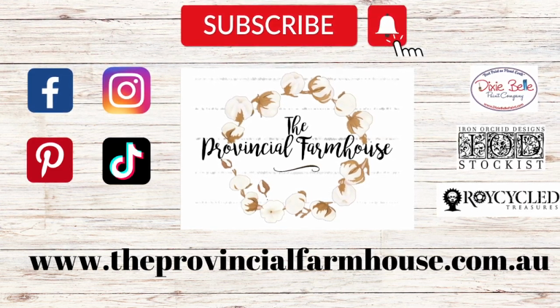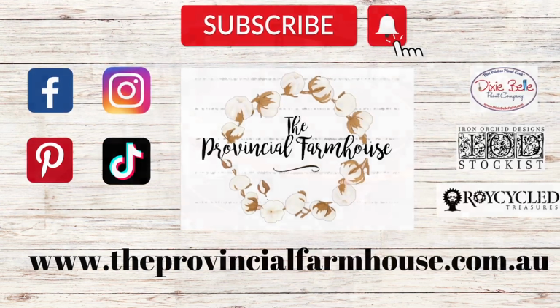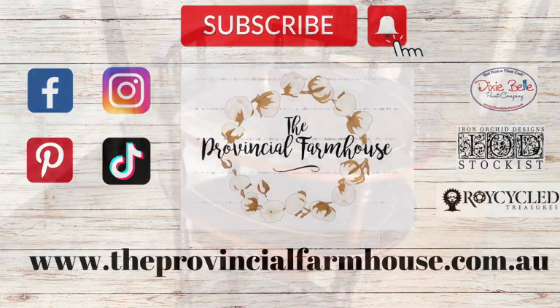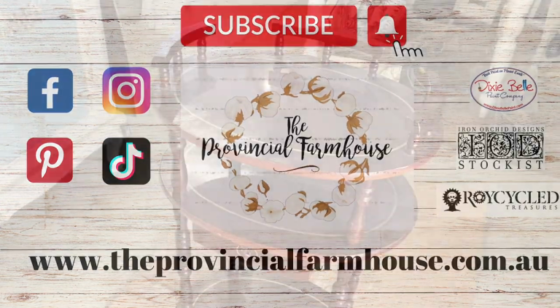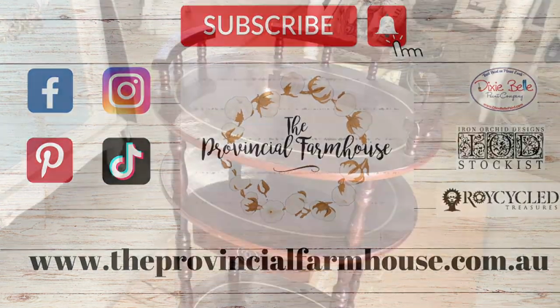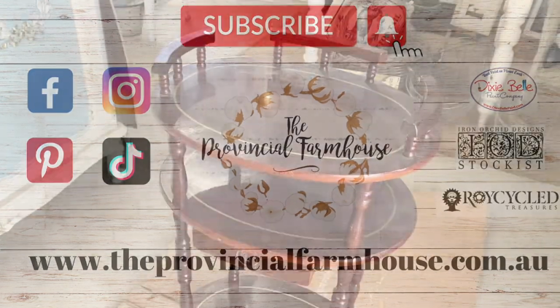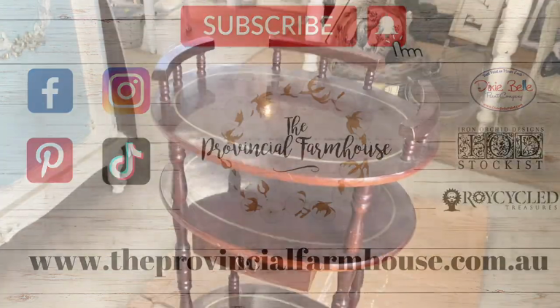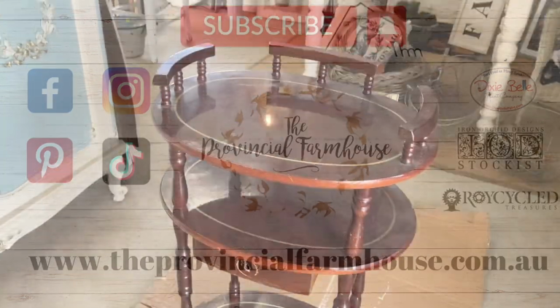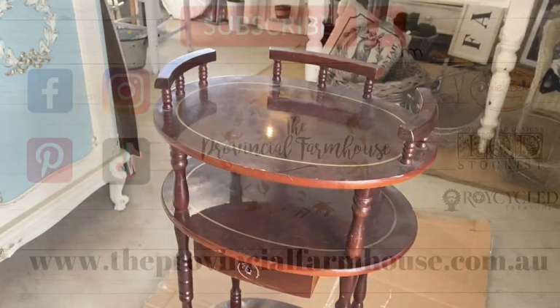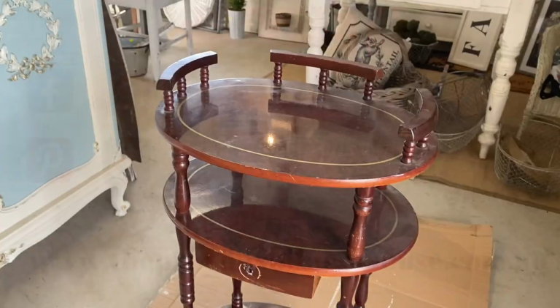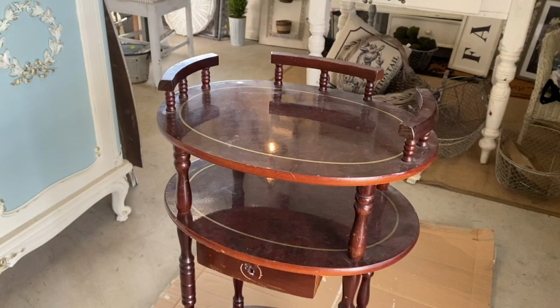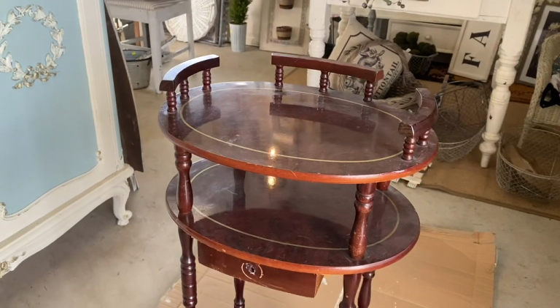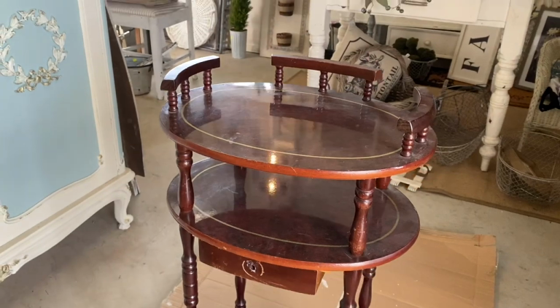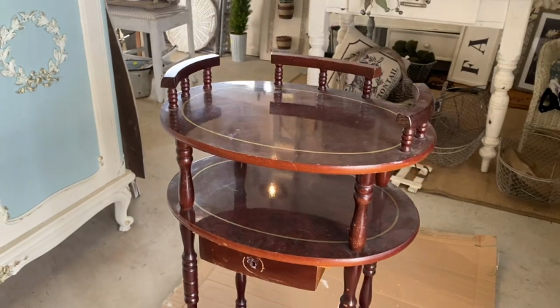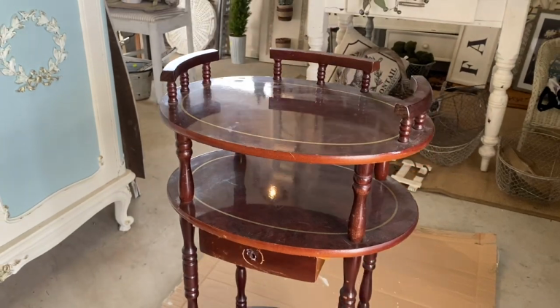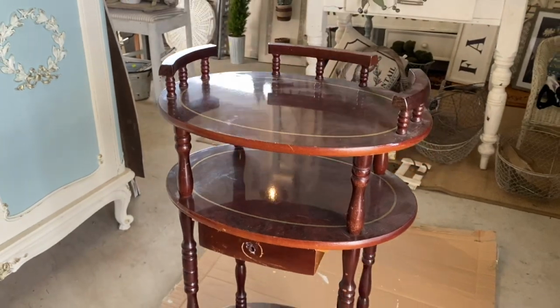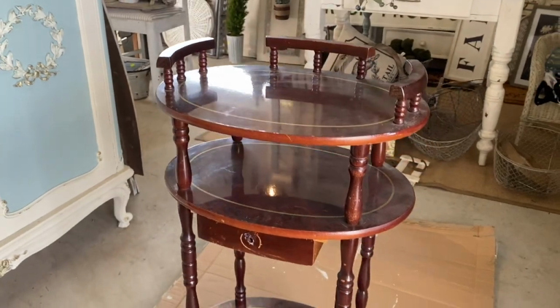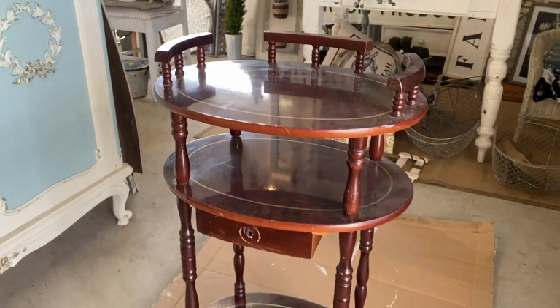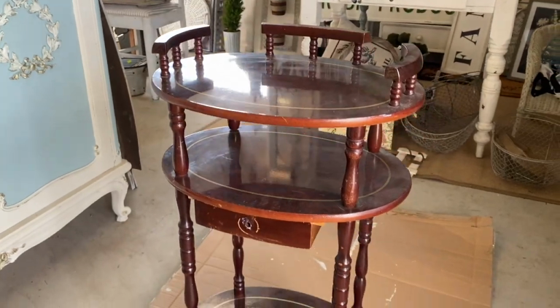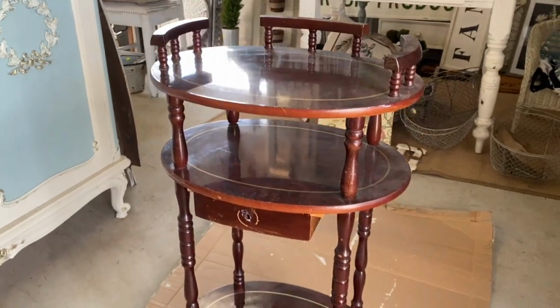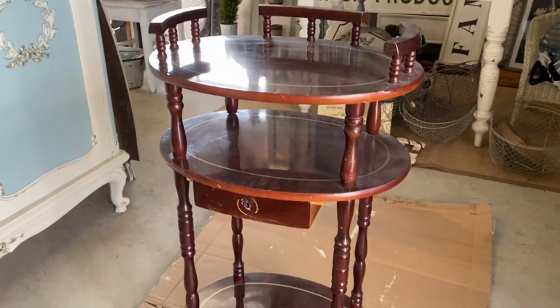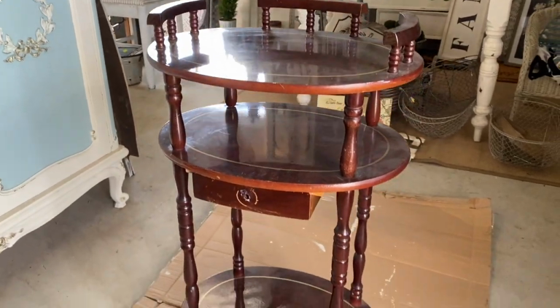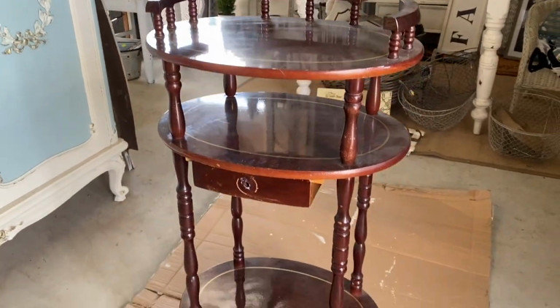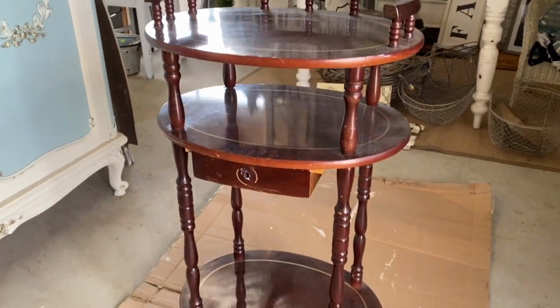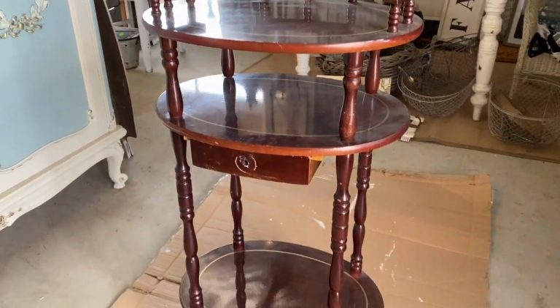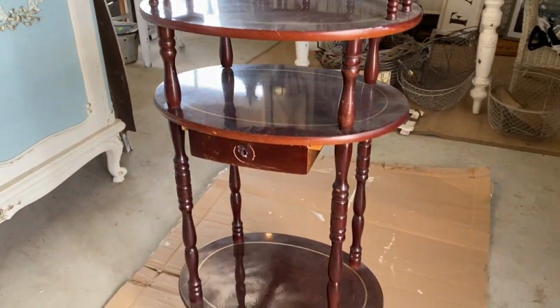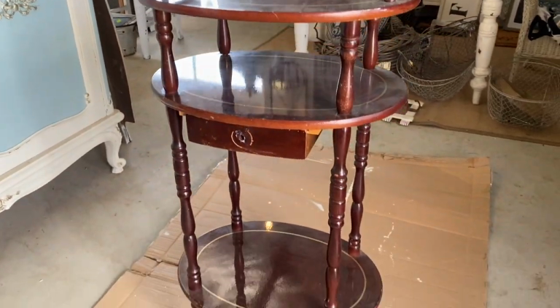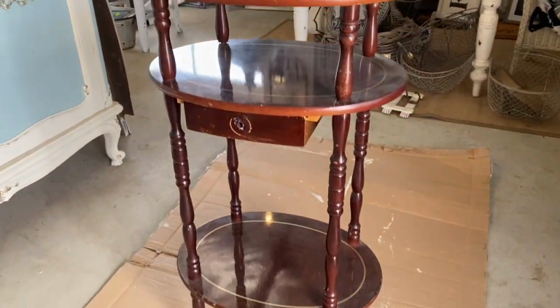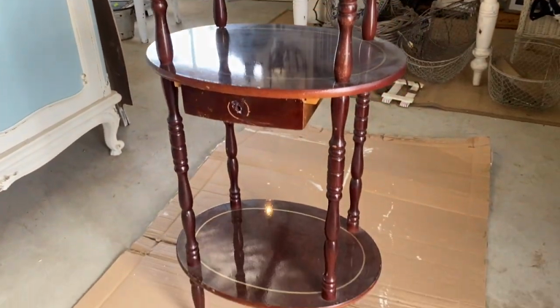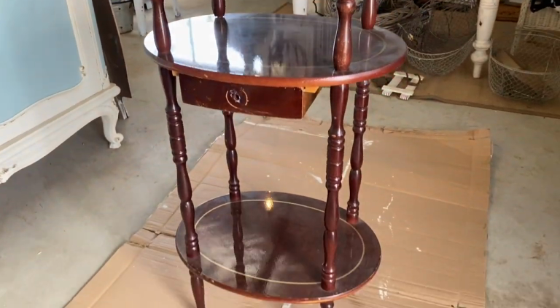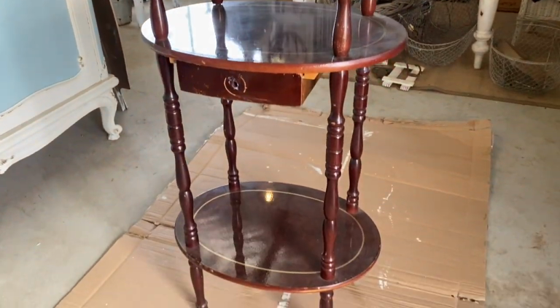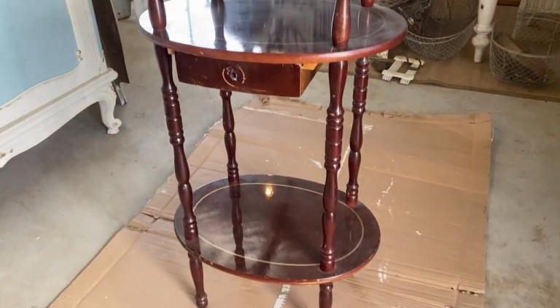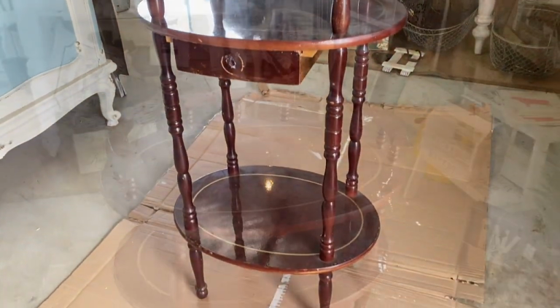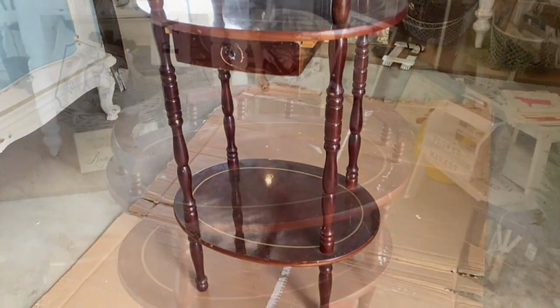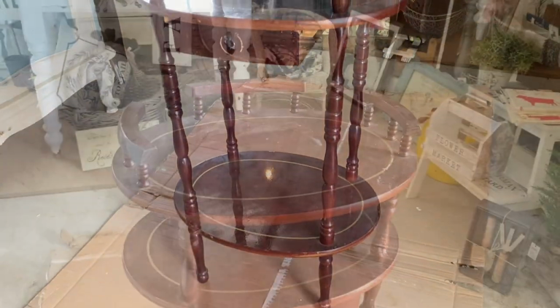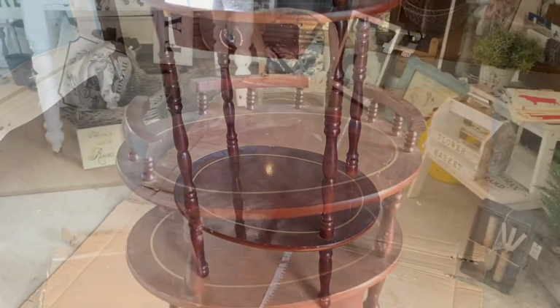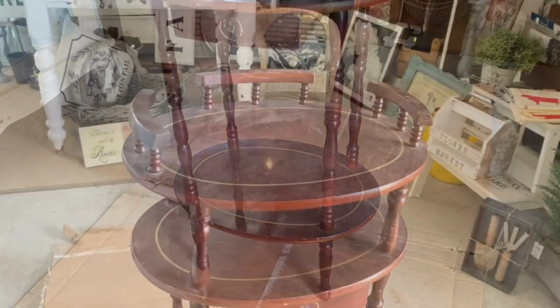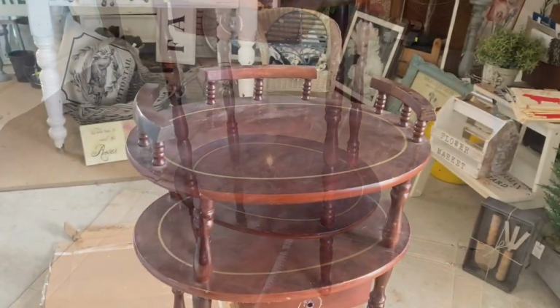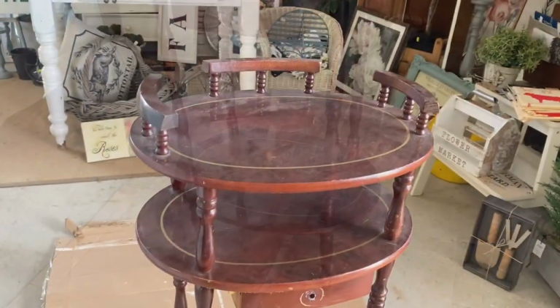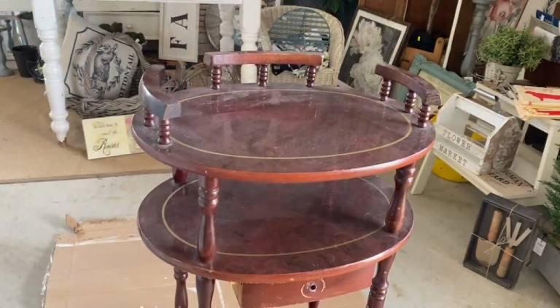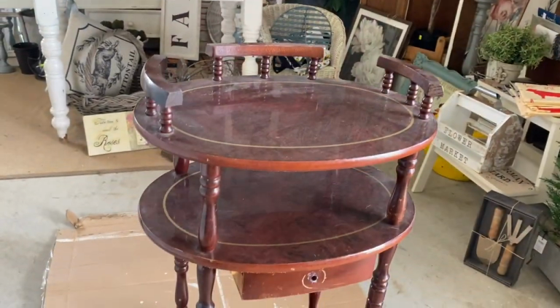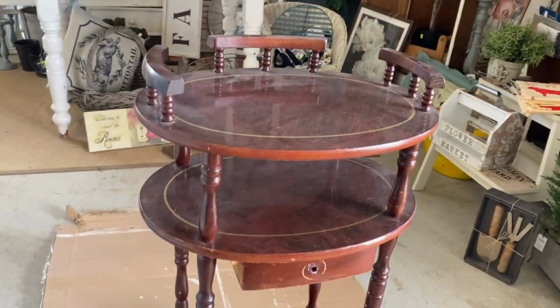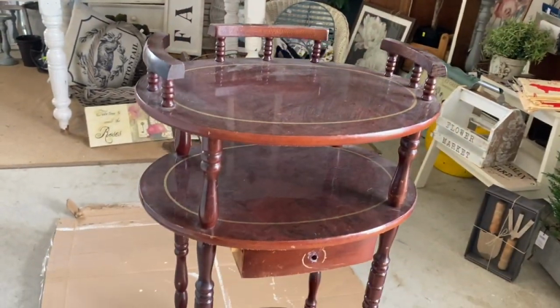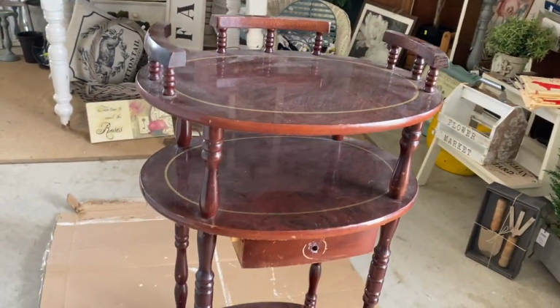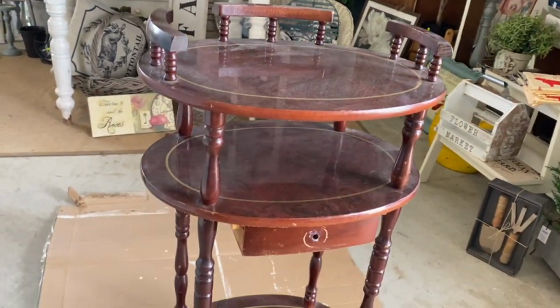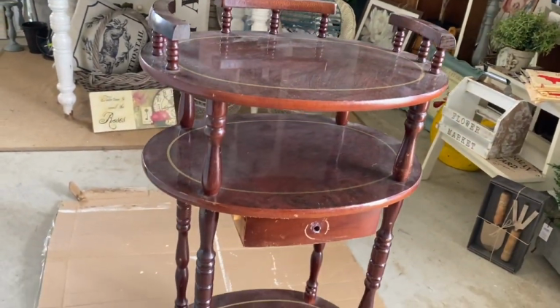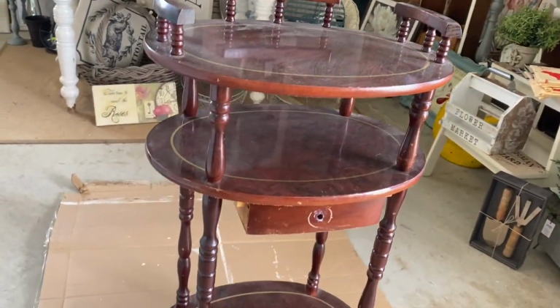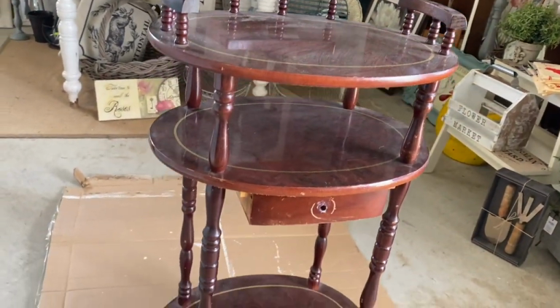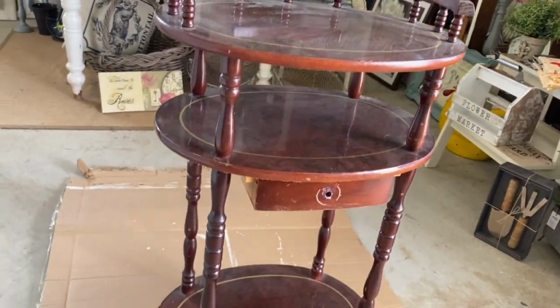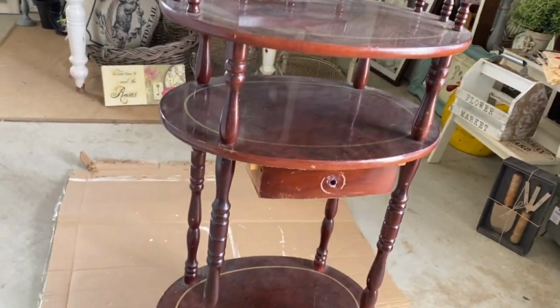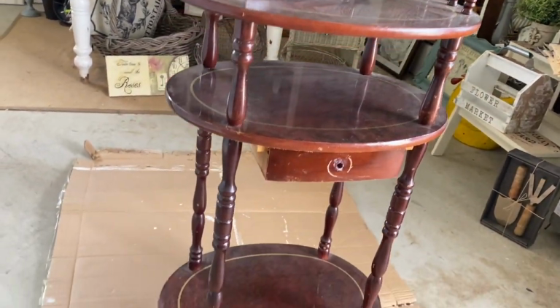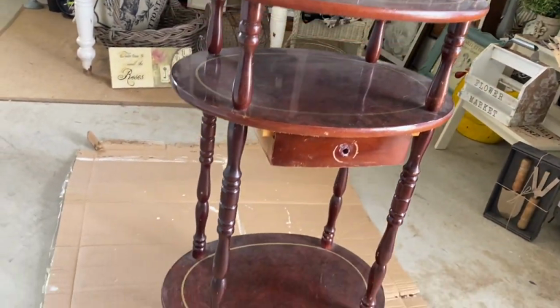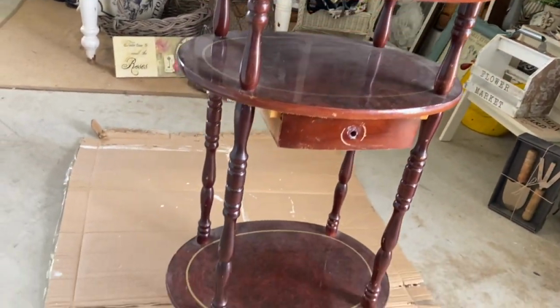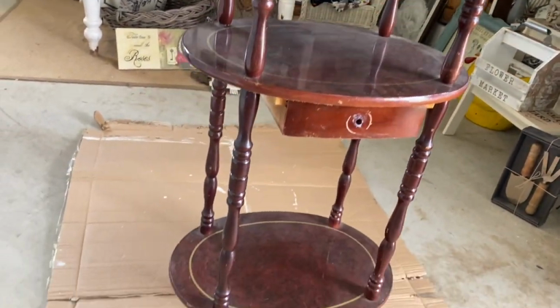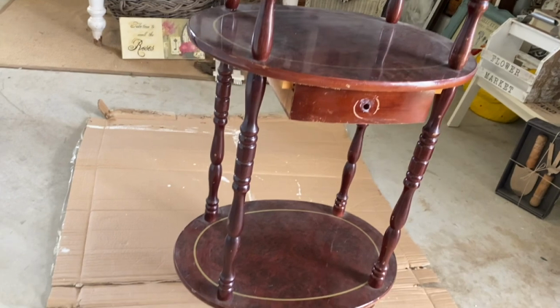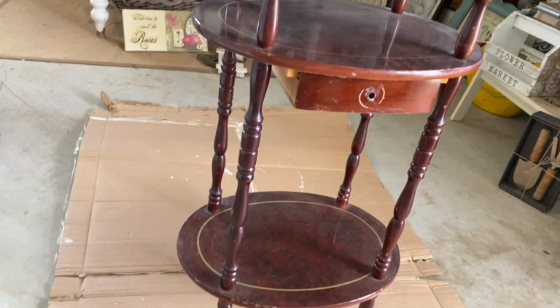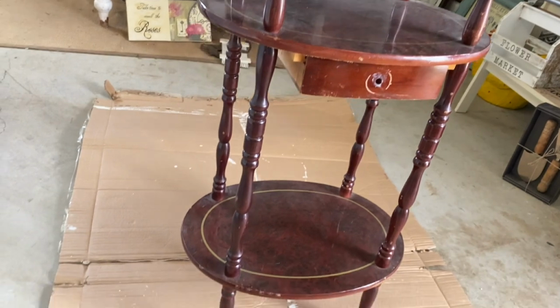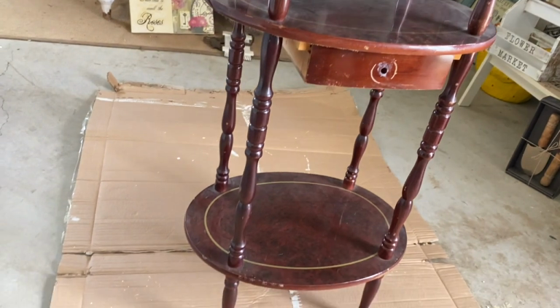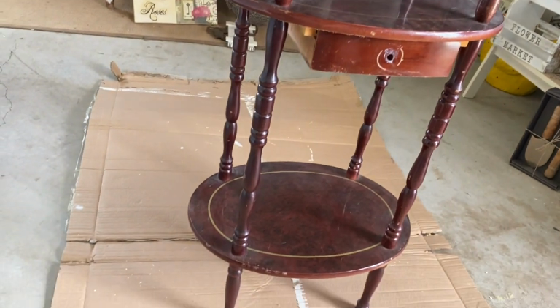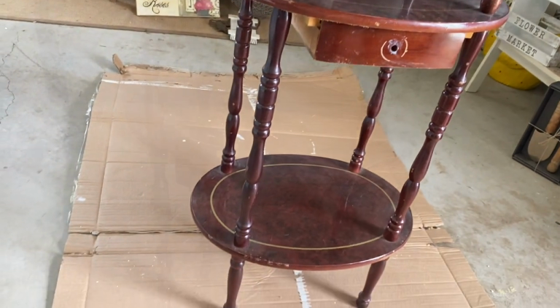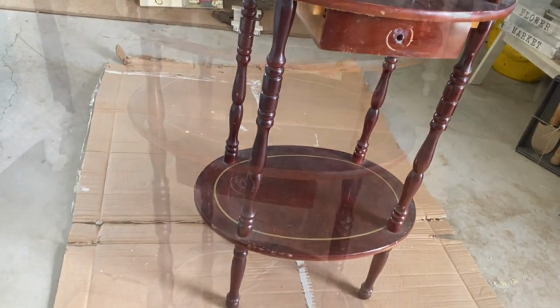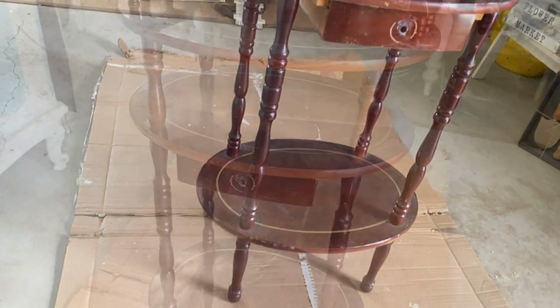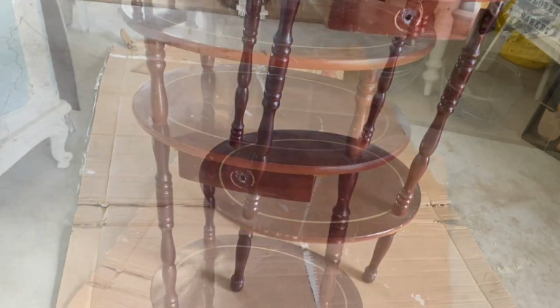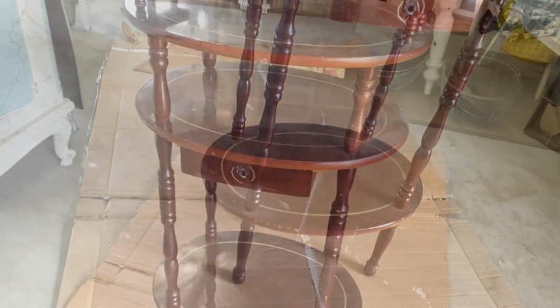I found this sweet little table at the thrift store for just $3. I thought that it was super cute and had a lot of potential.